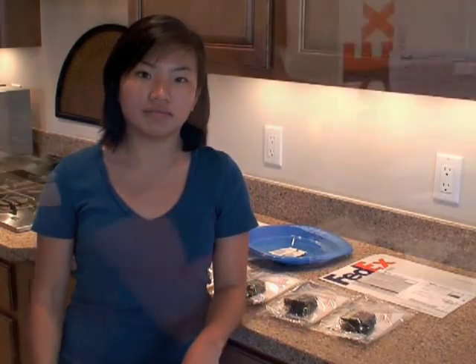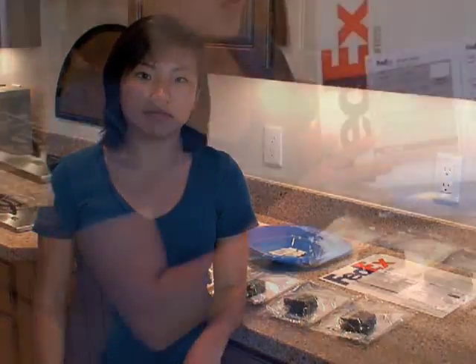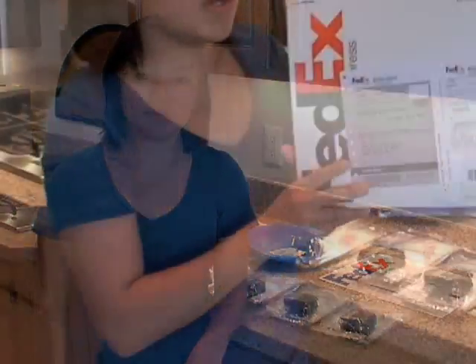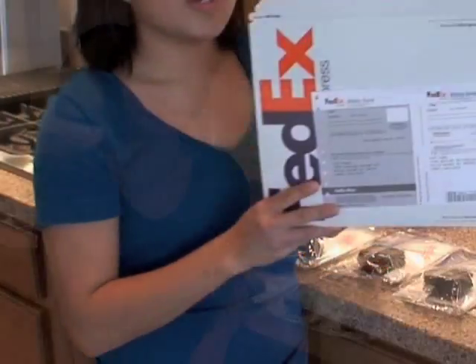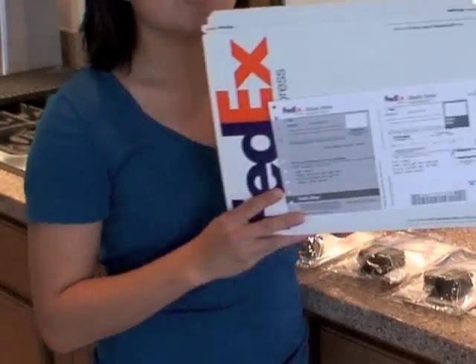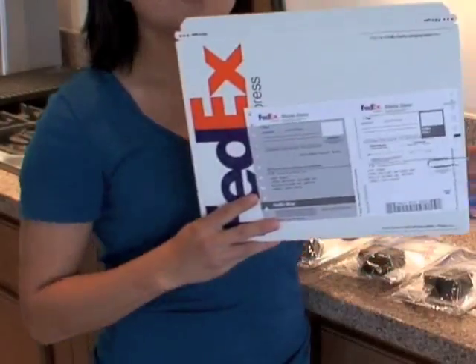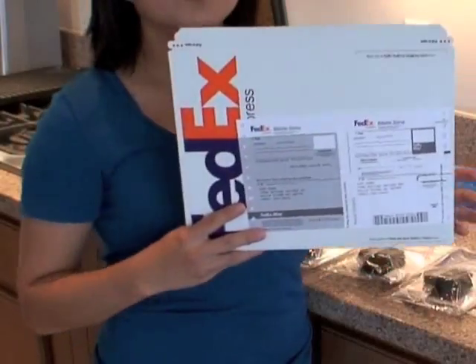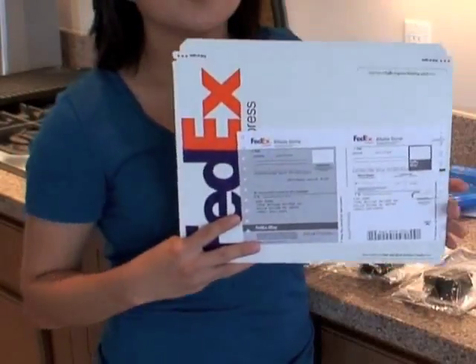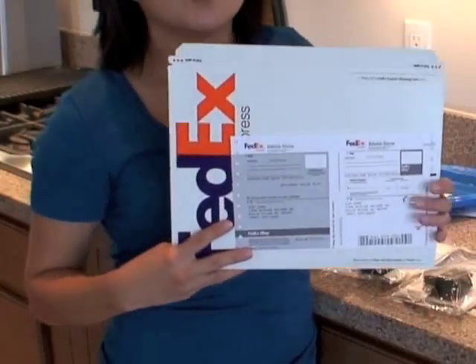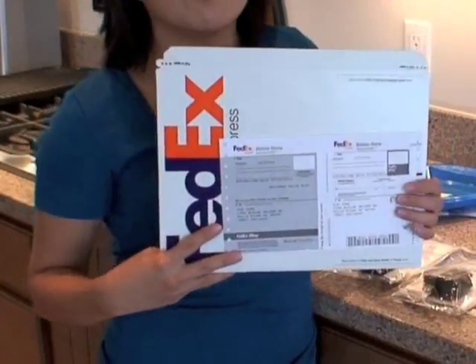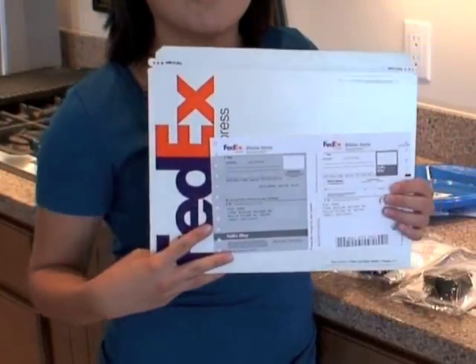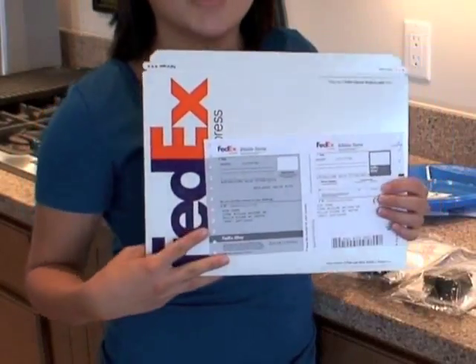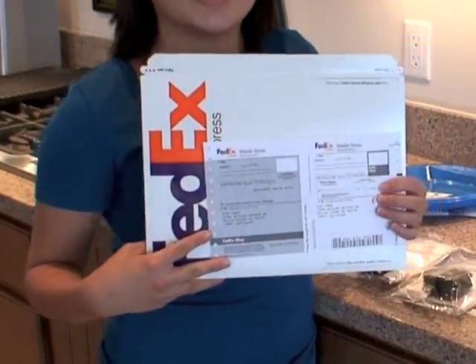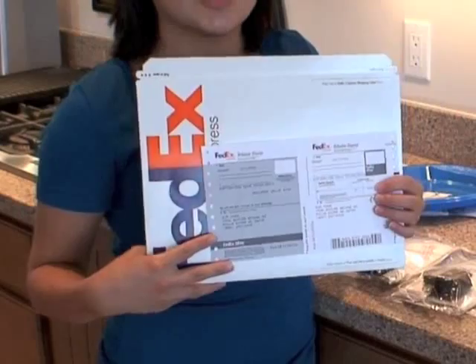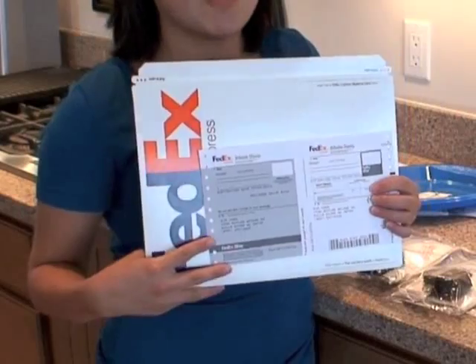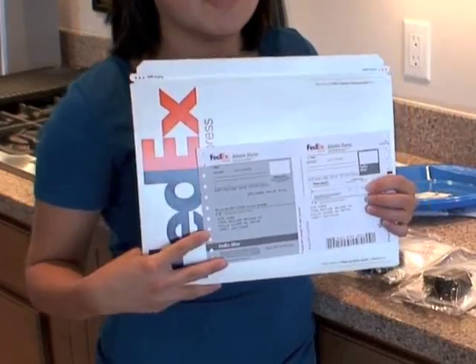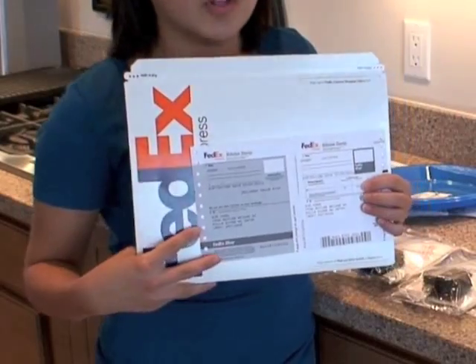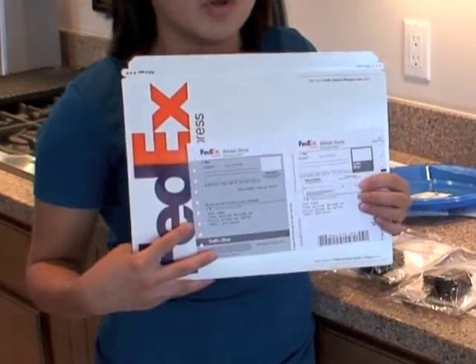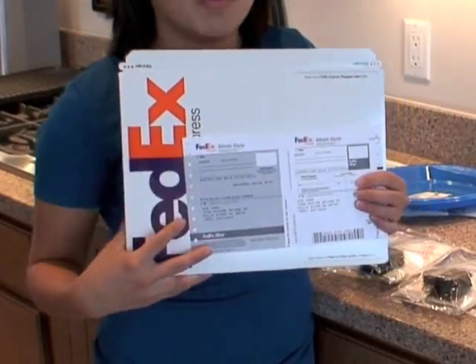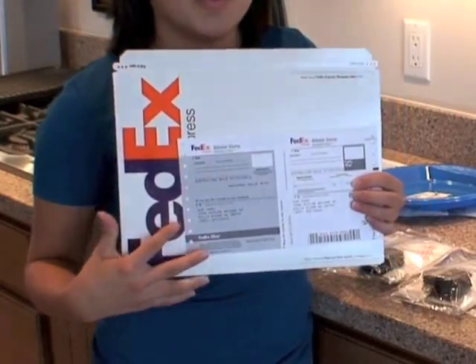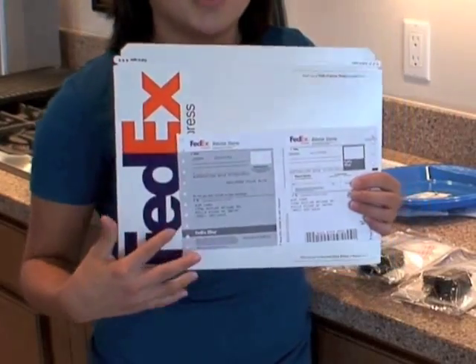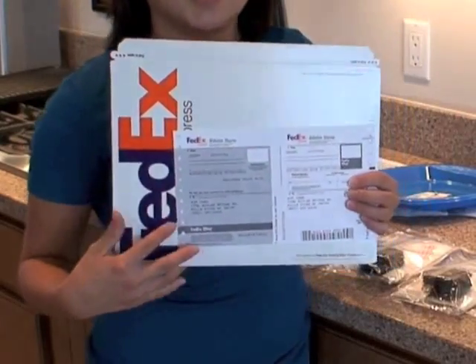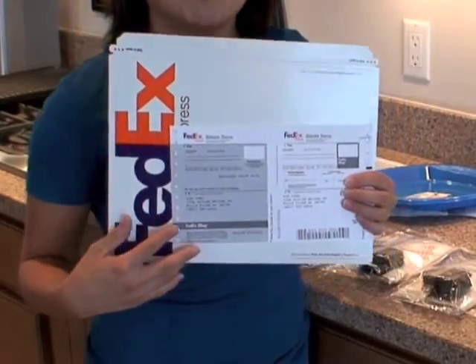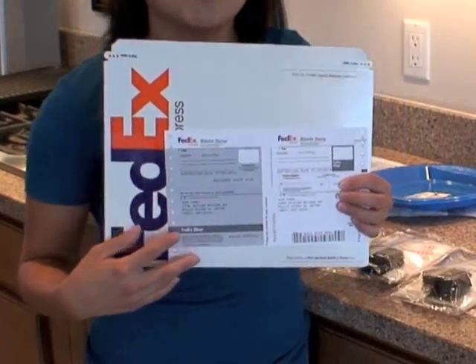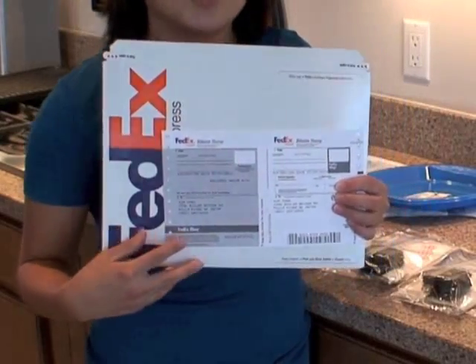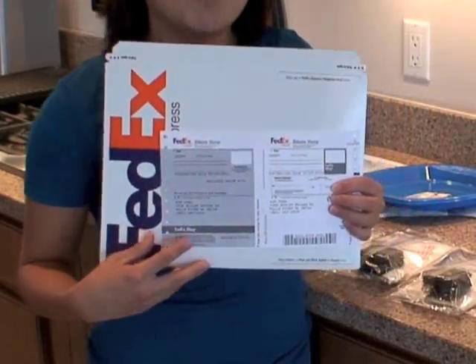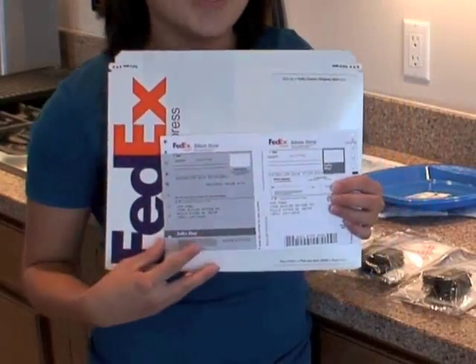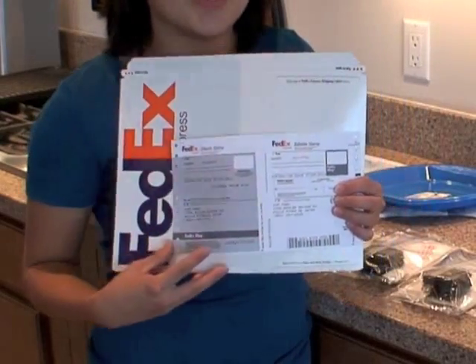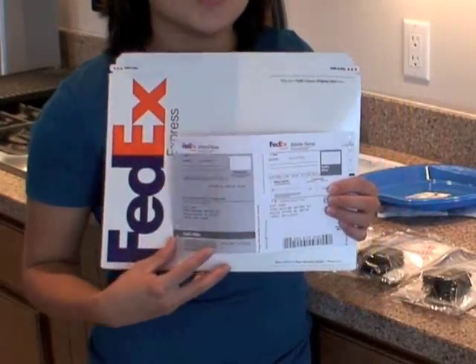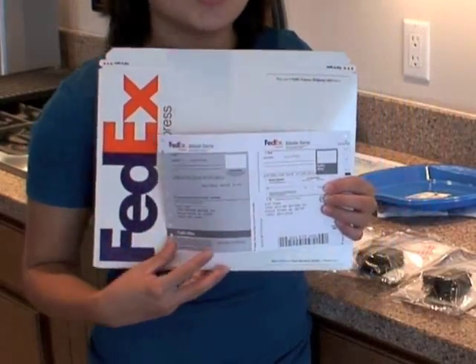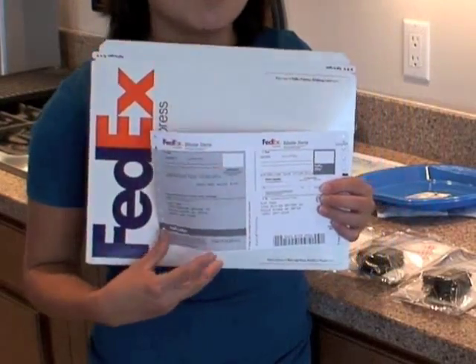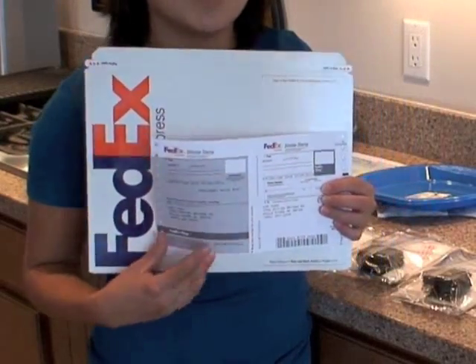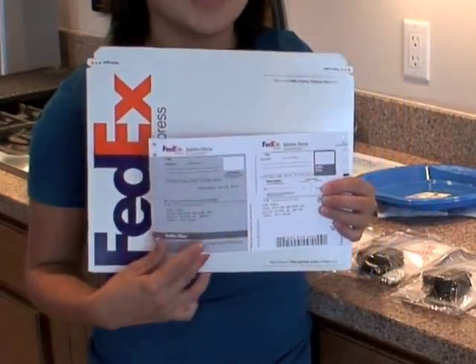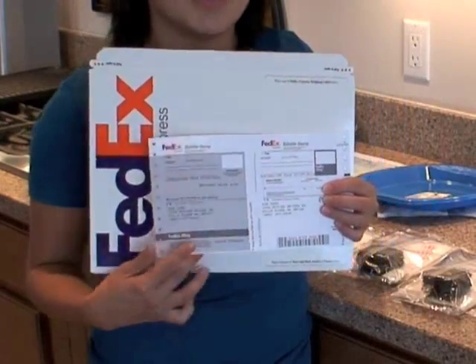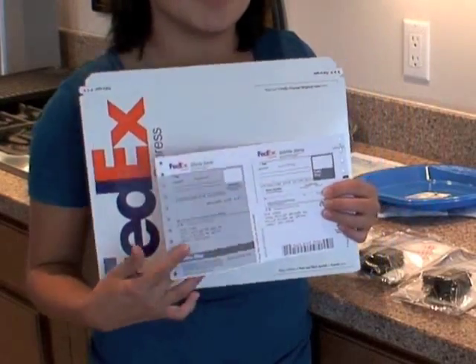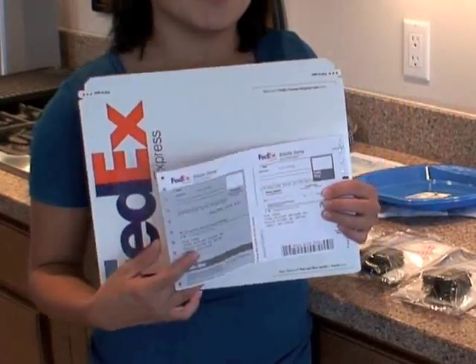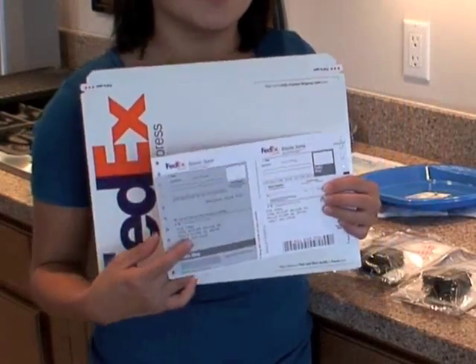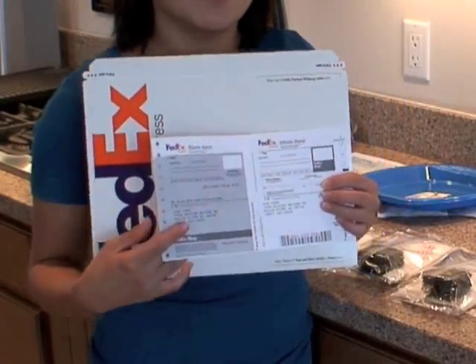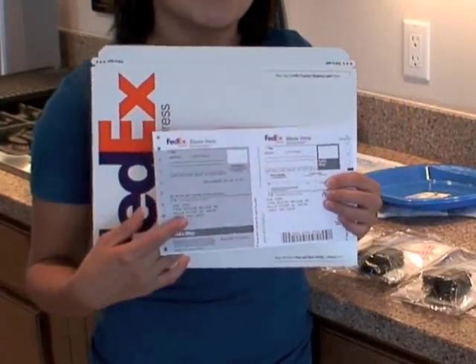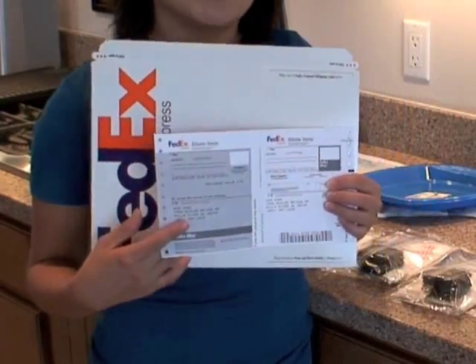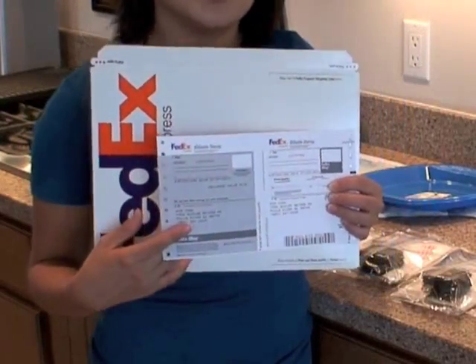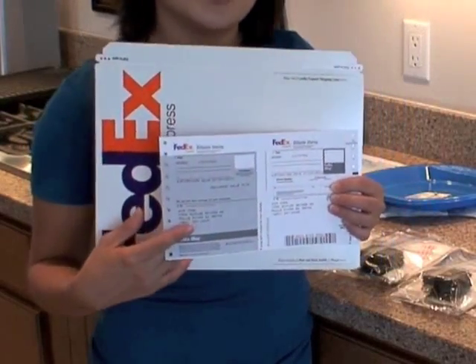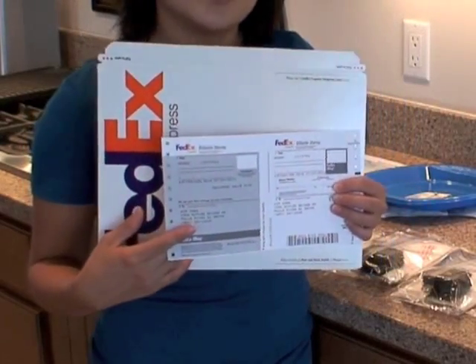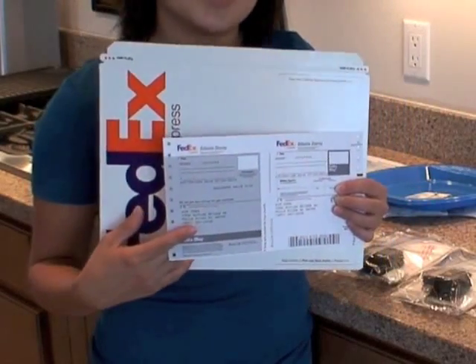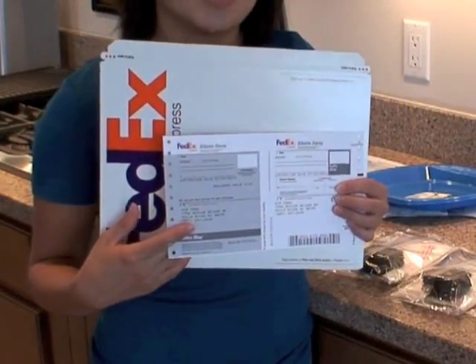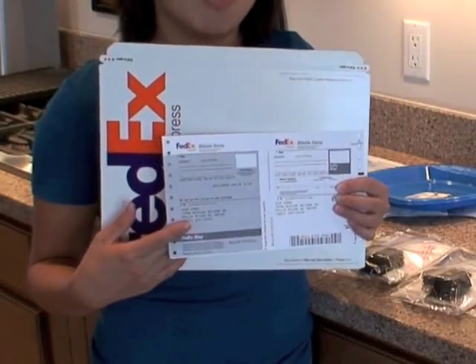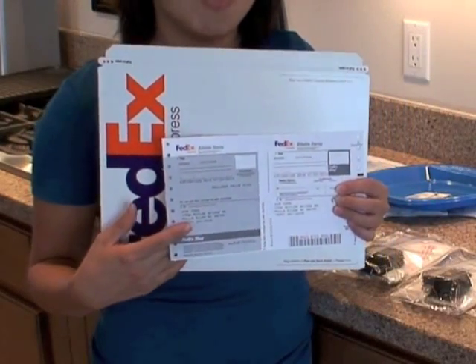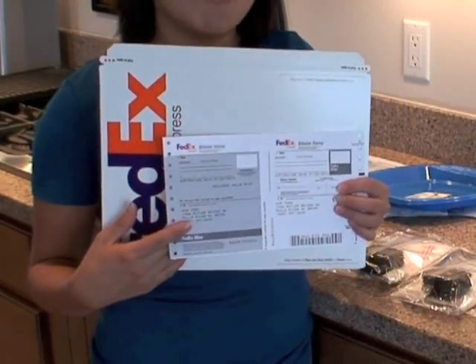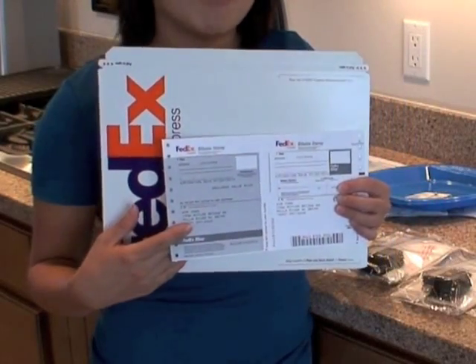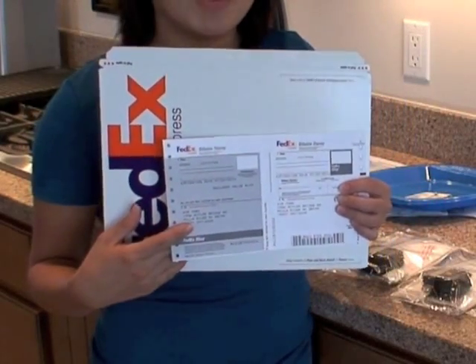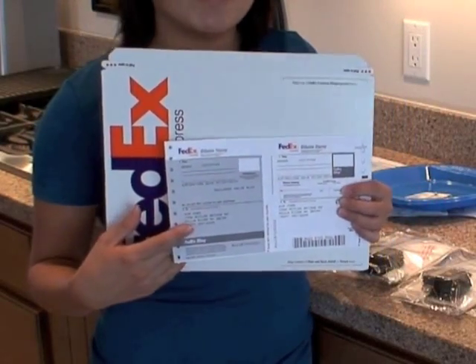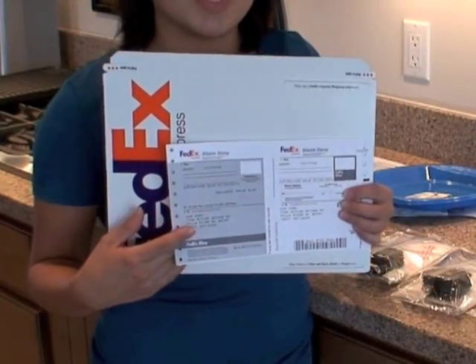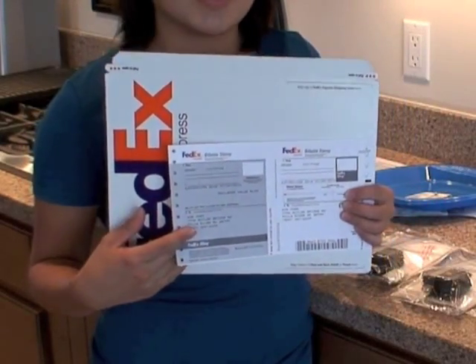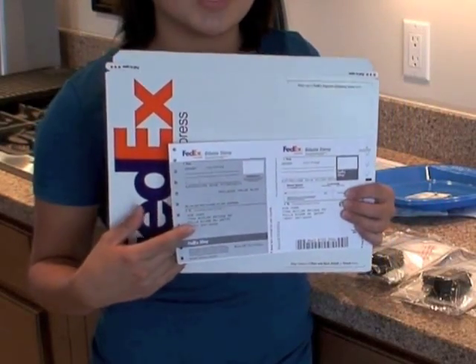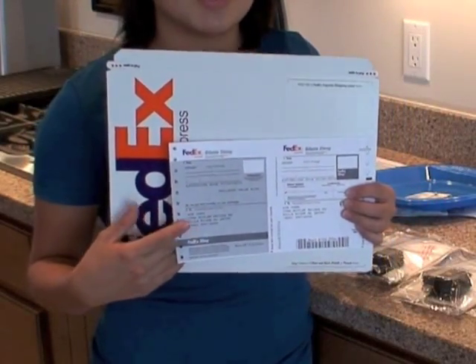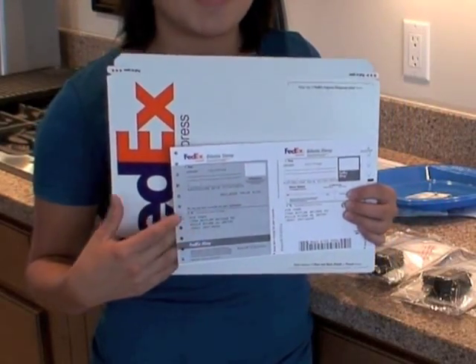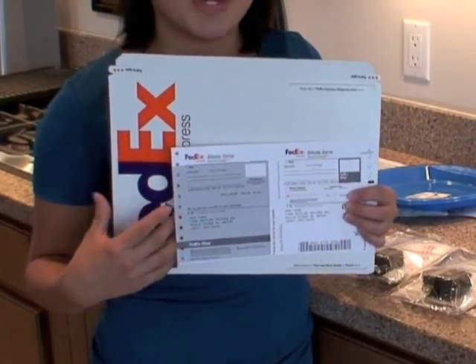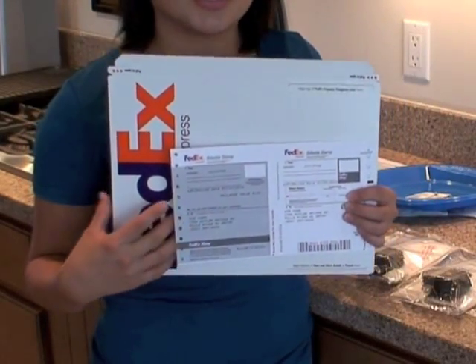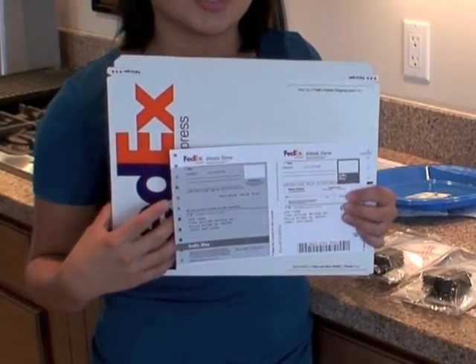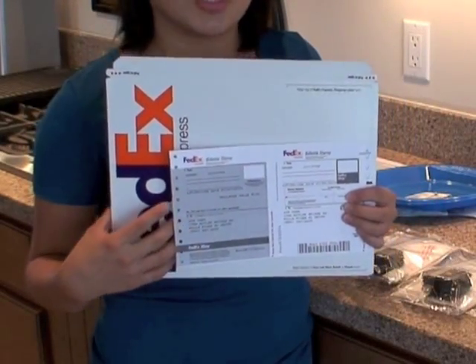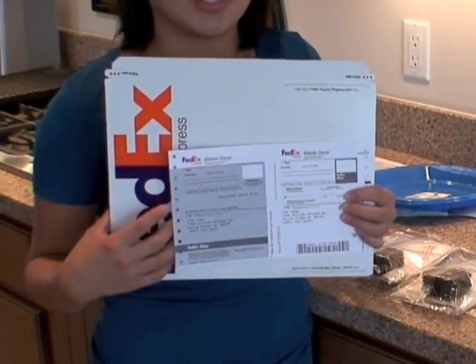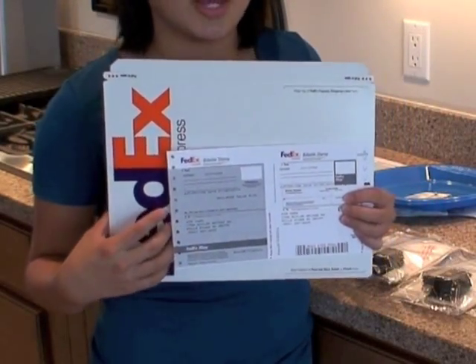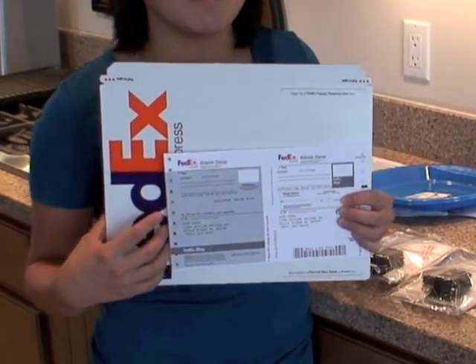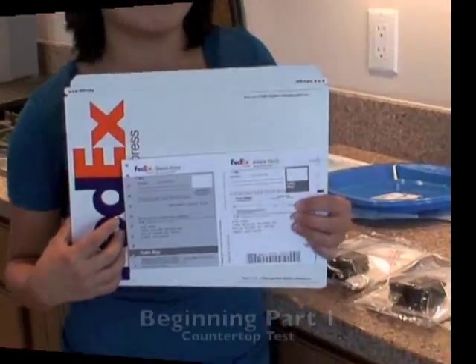We also include a FedEx envelope and a prepaid shipping label for you to send all five test kits back to our labs.